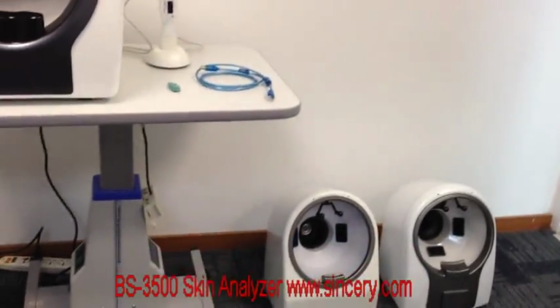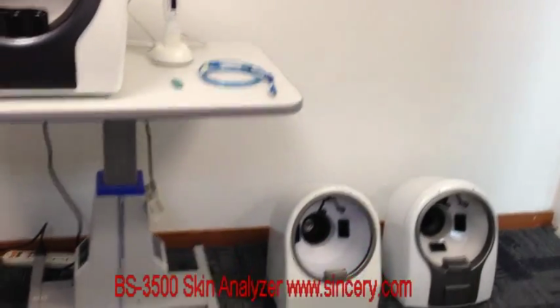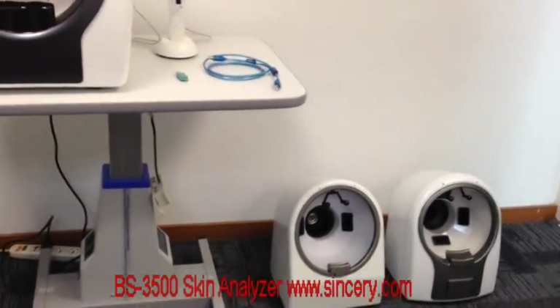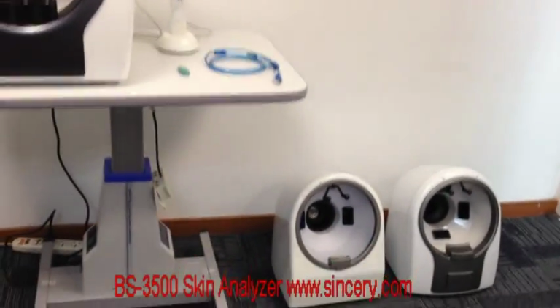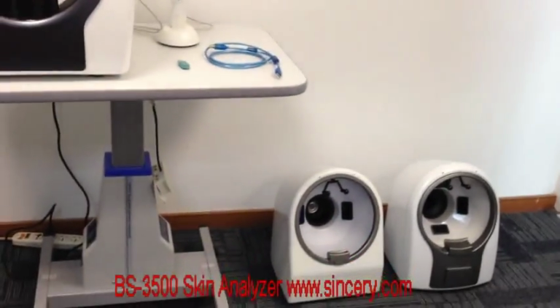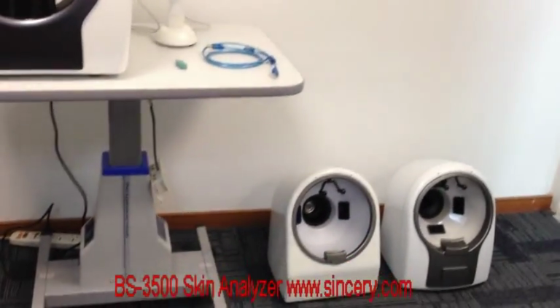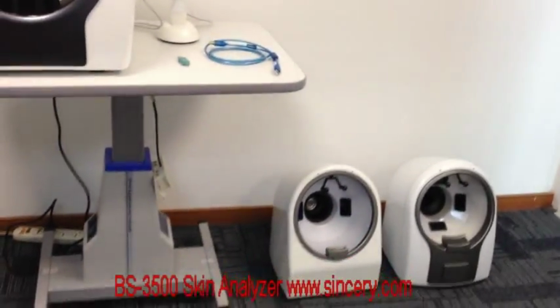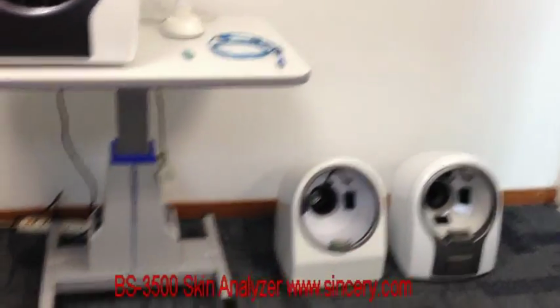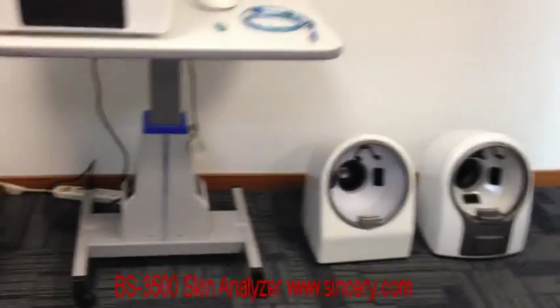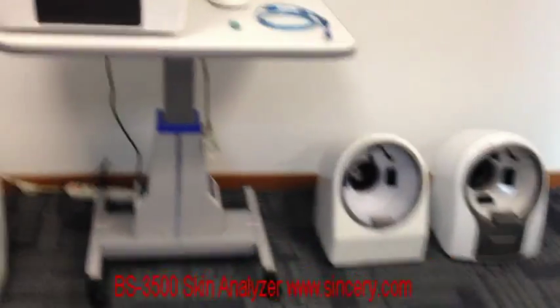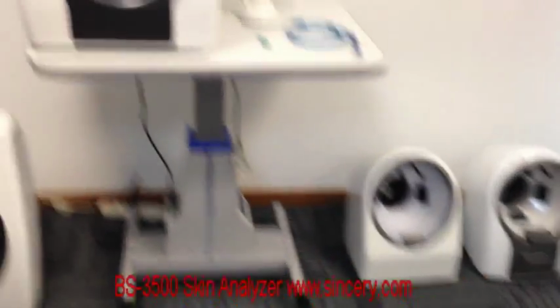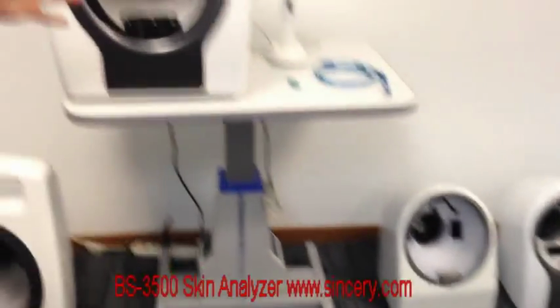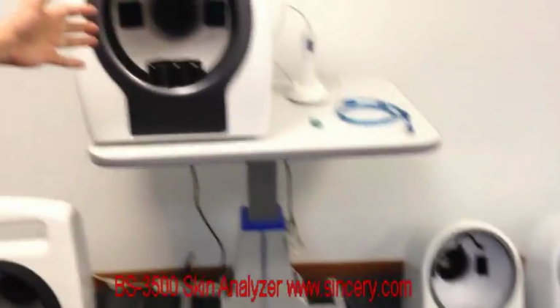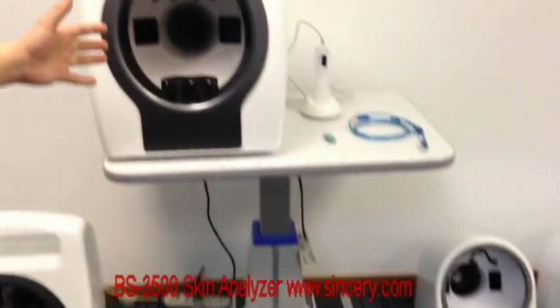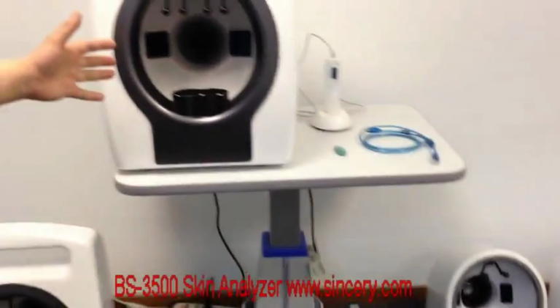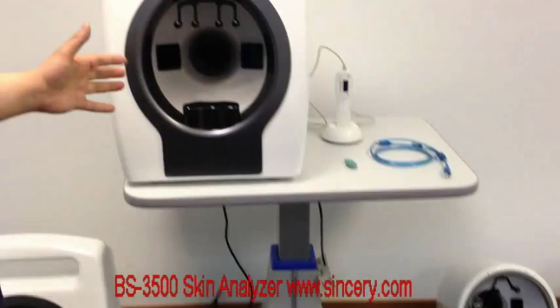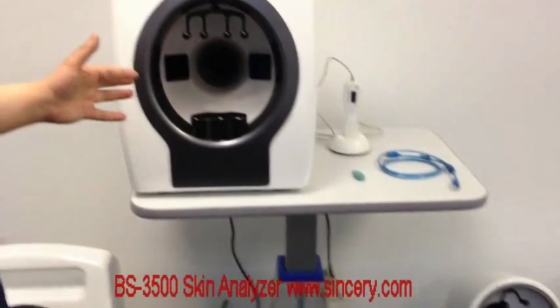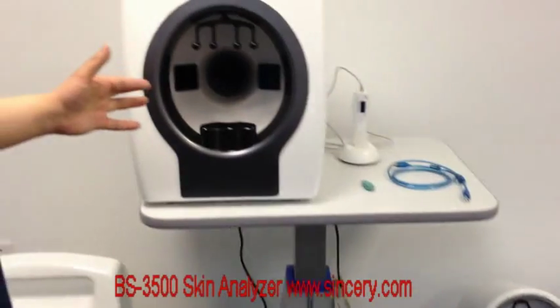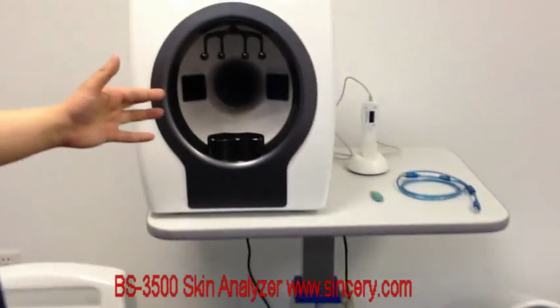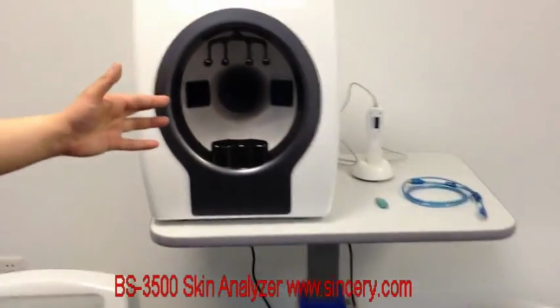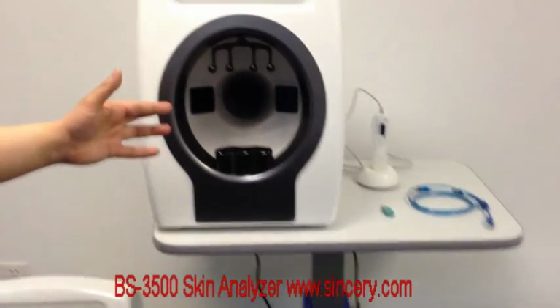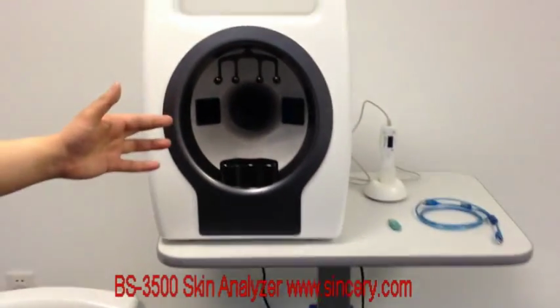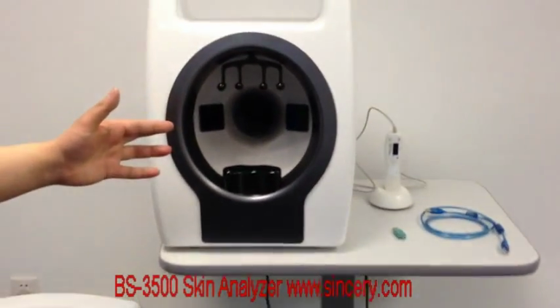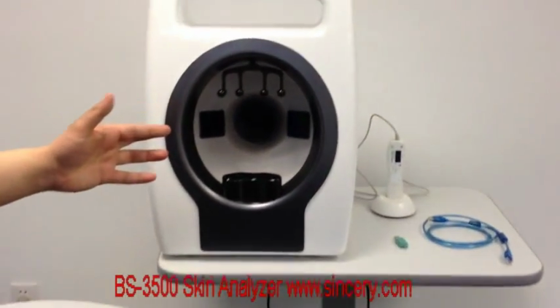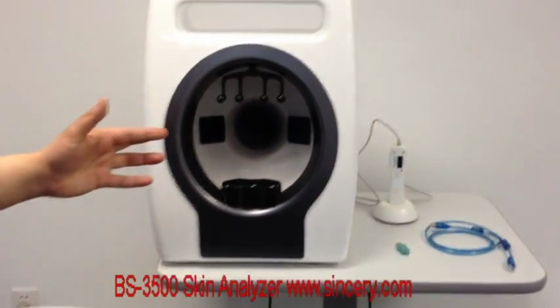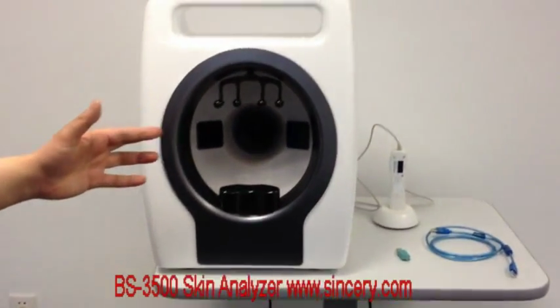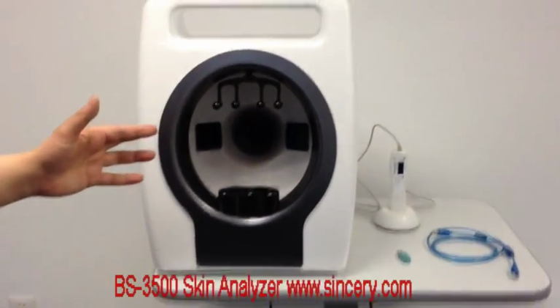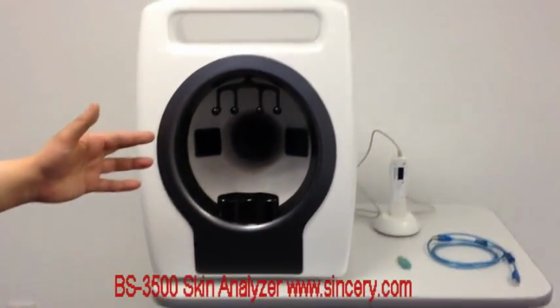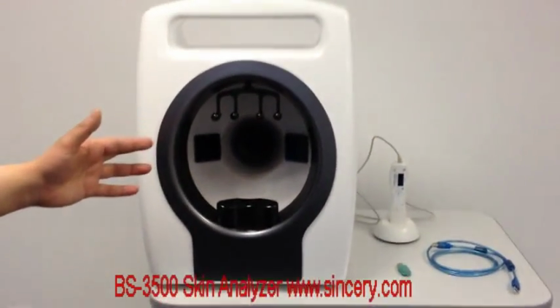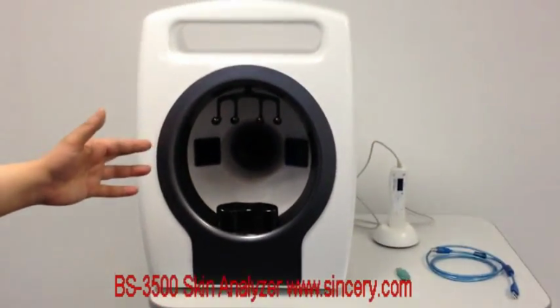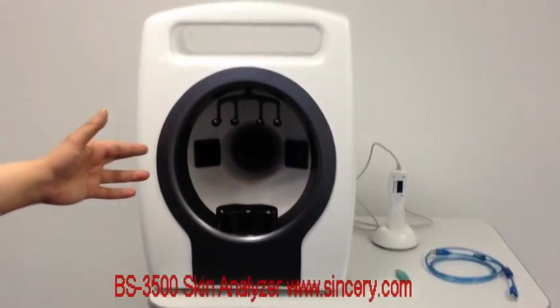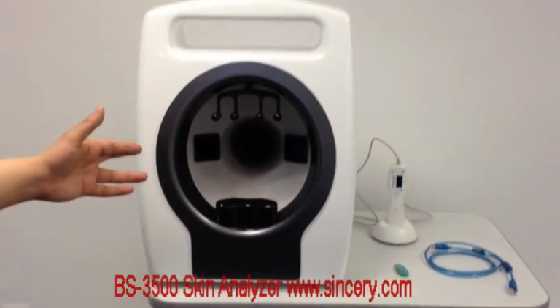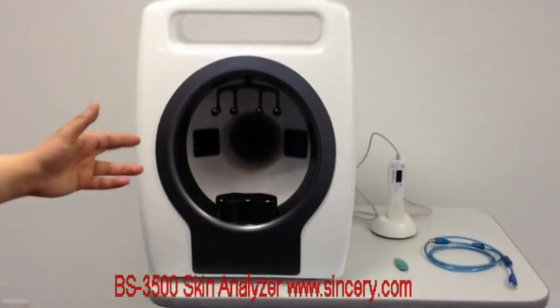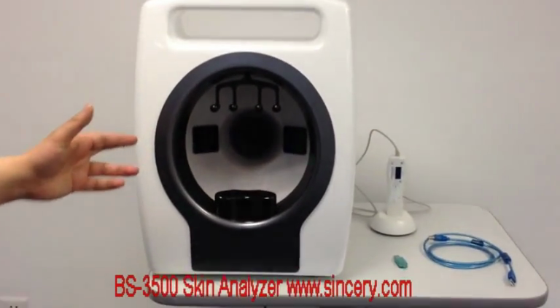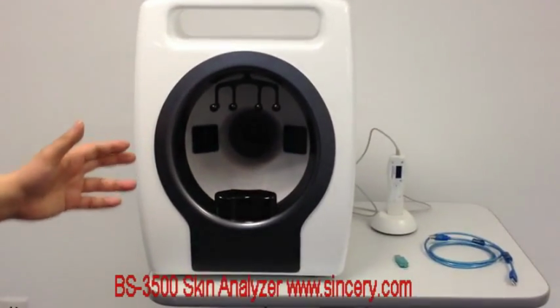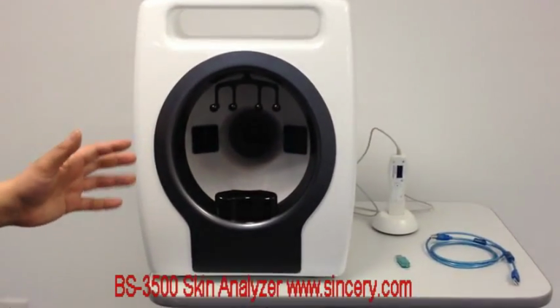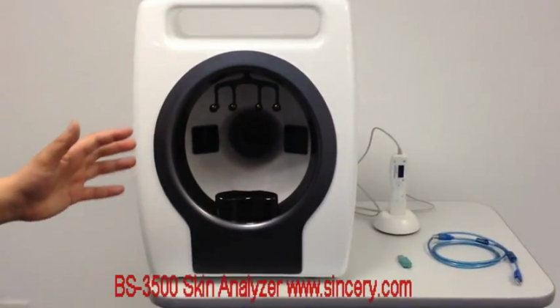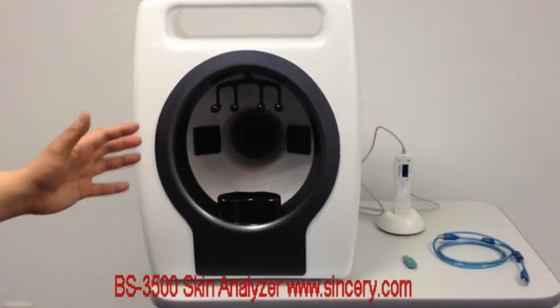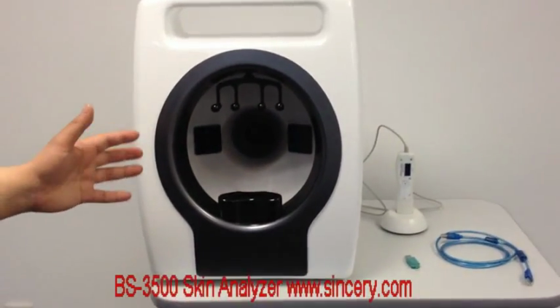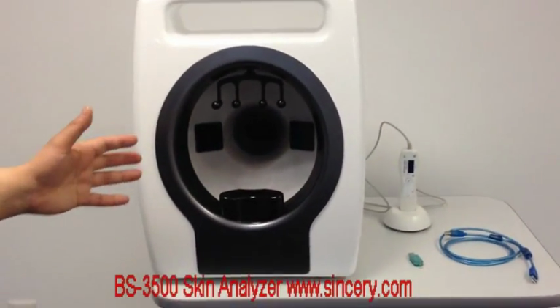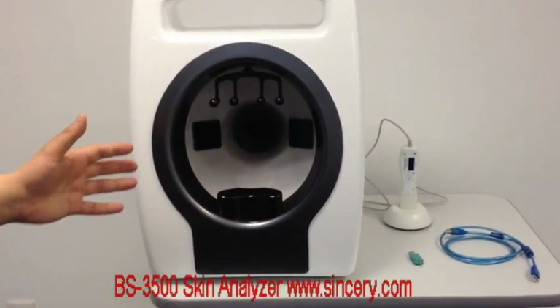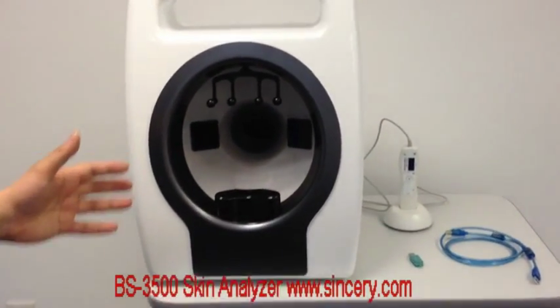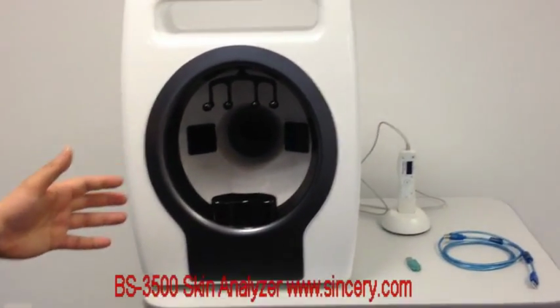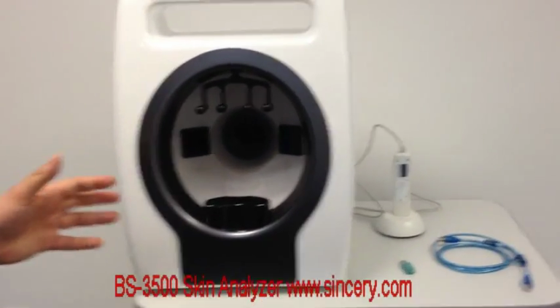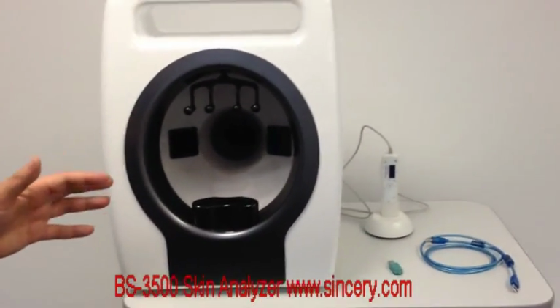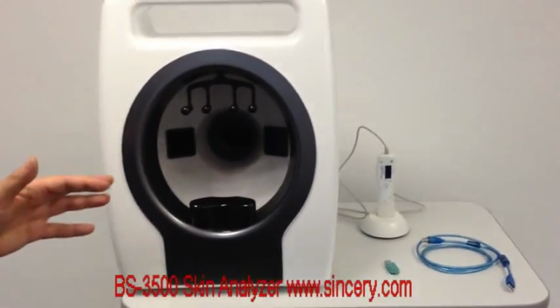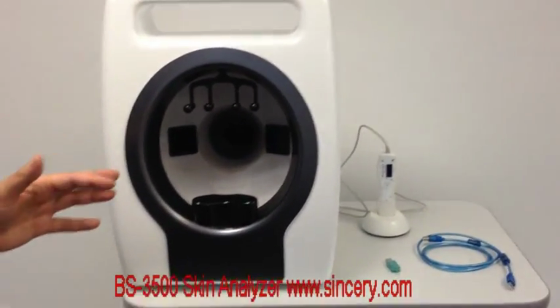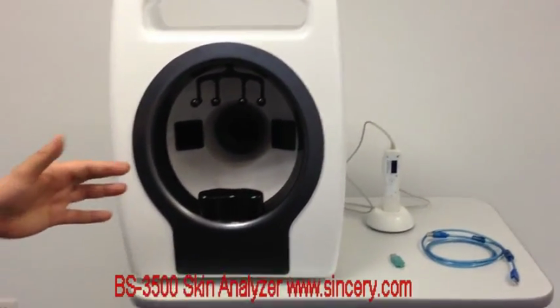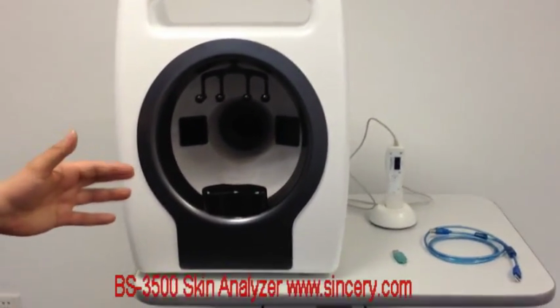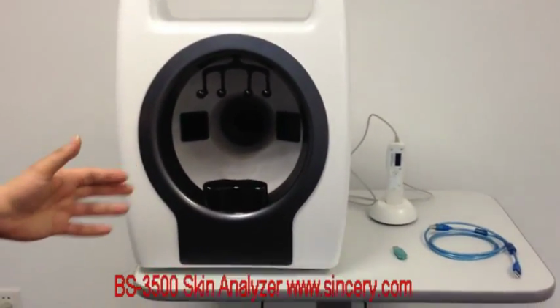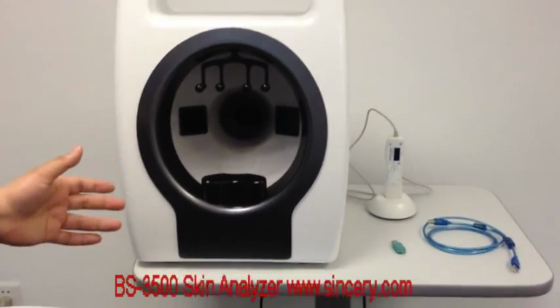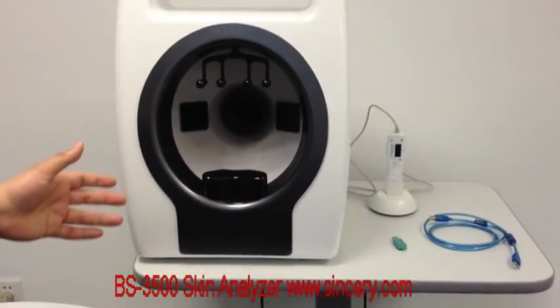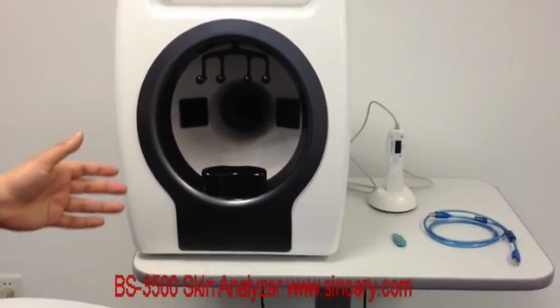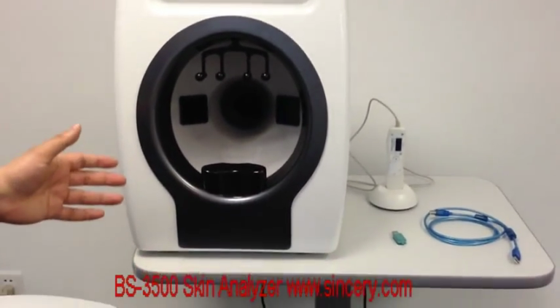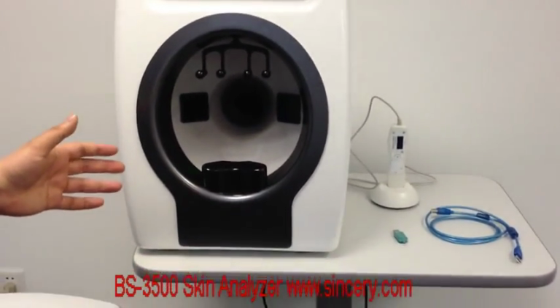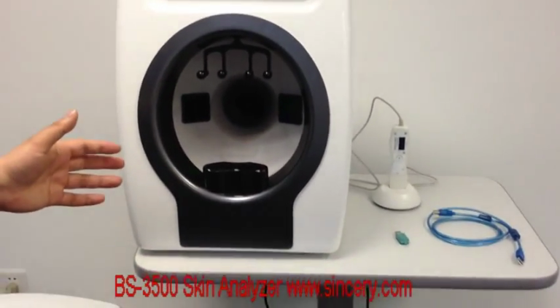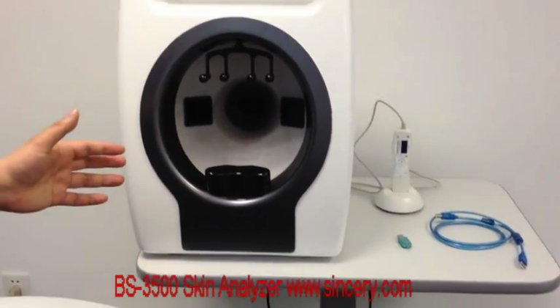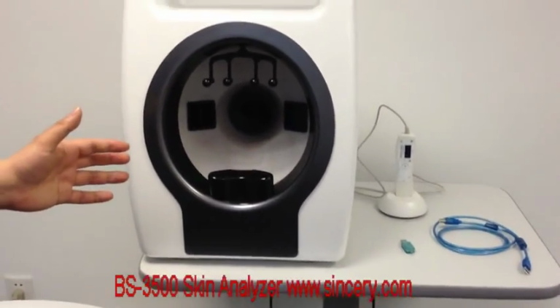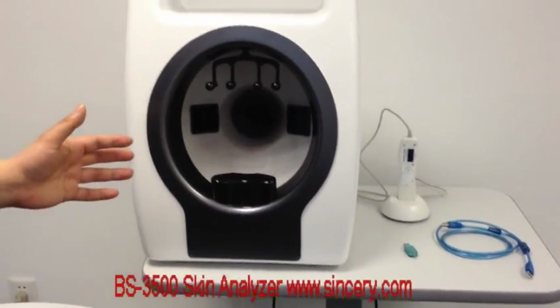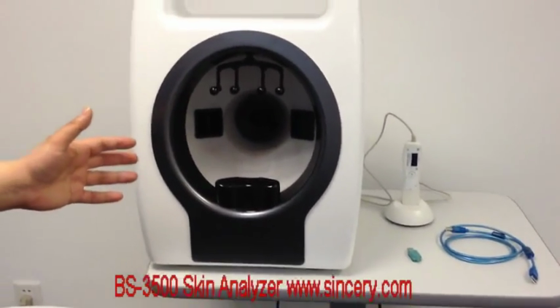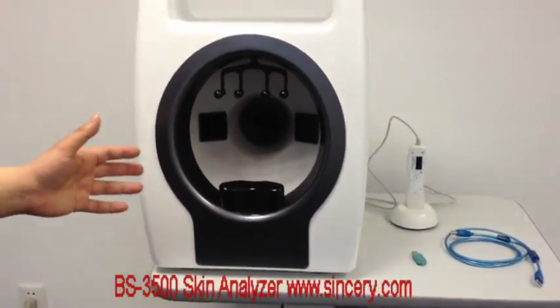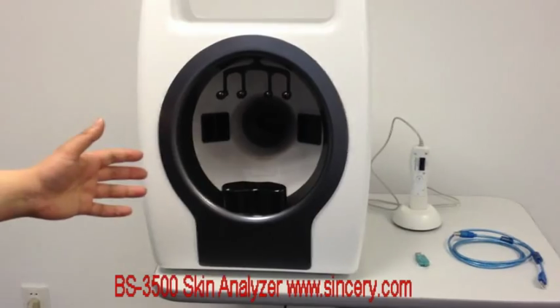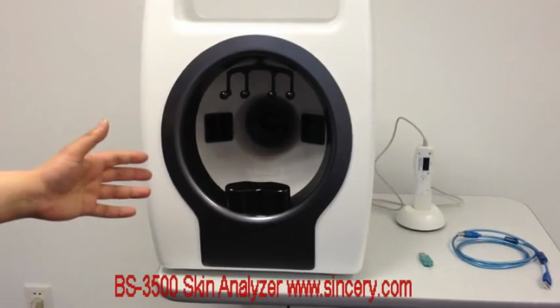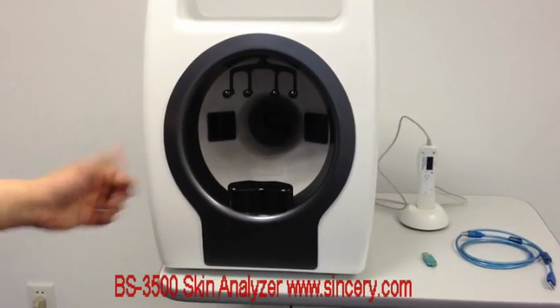Also, under the polarized light, visible pores and visible wrinkles can be seen more clearly on the outer spectrum.